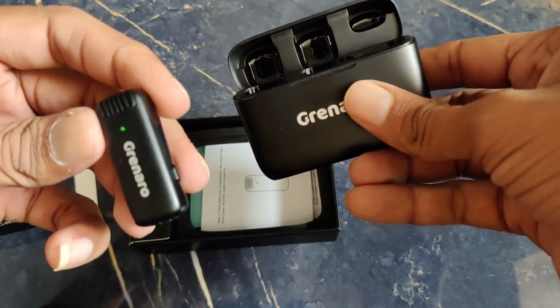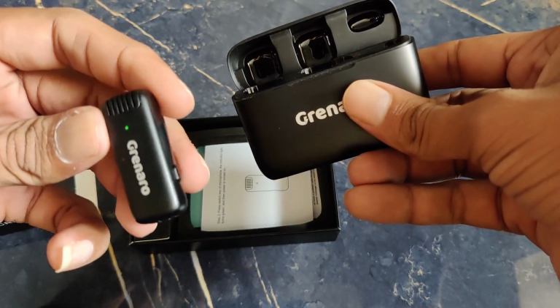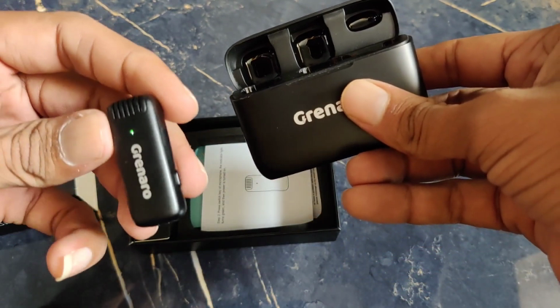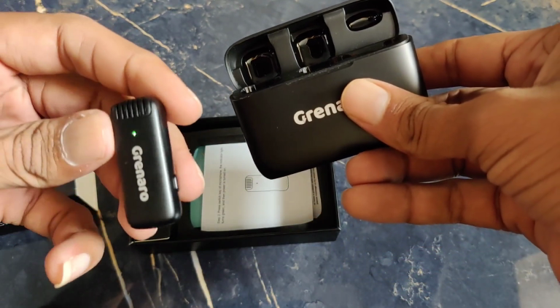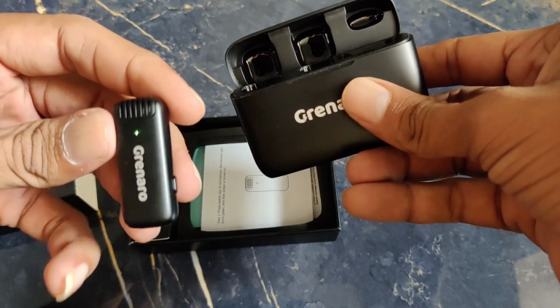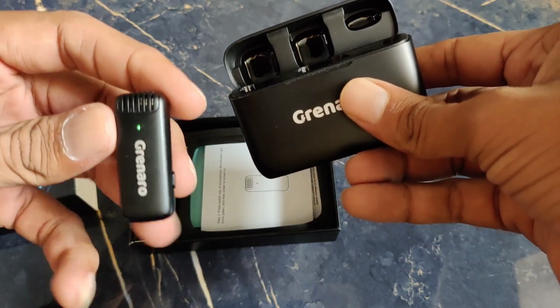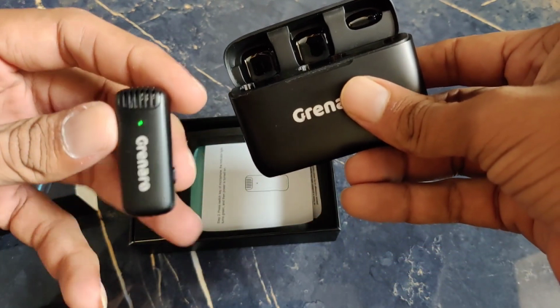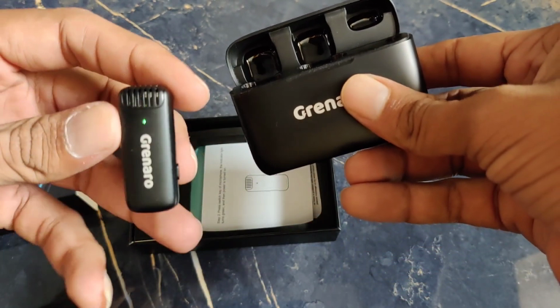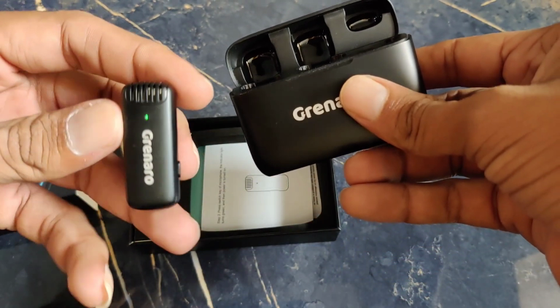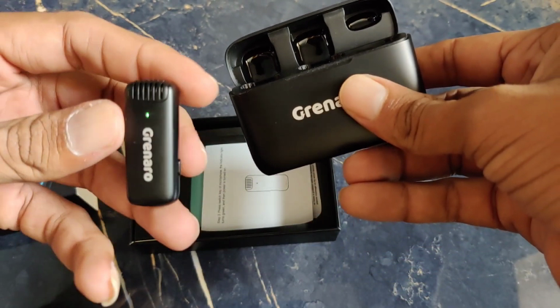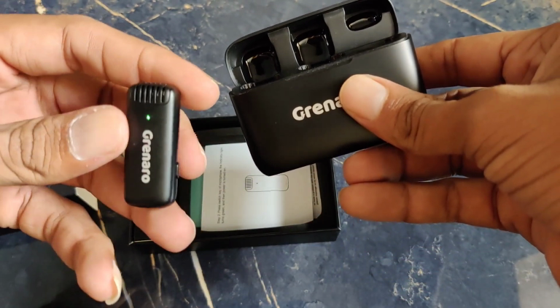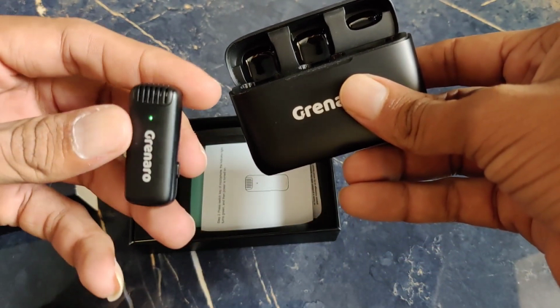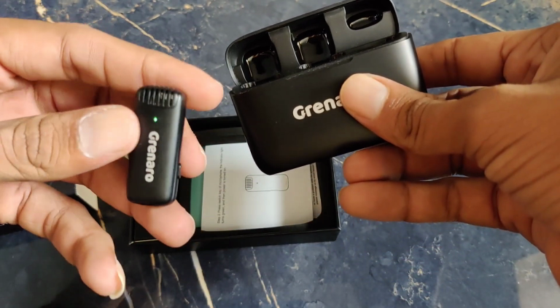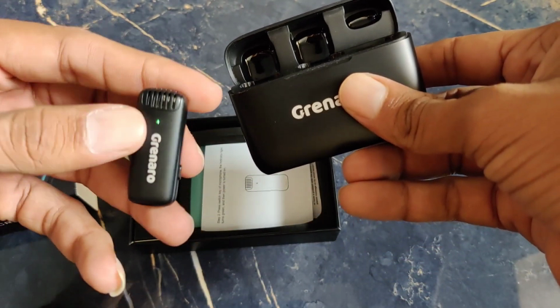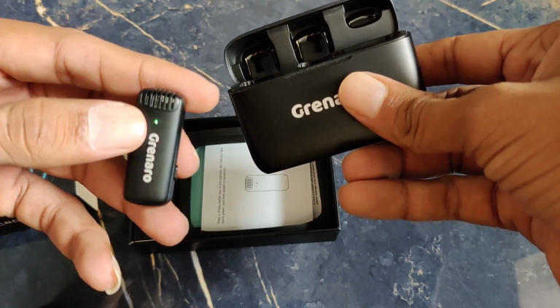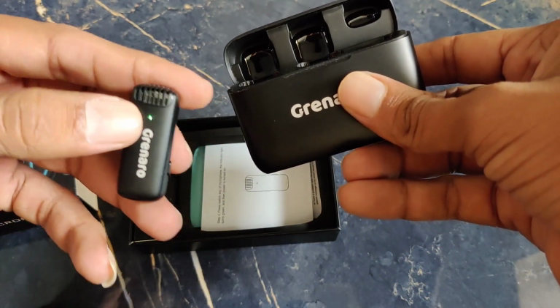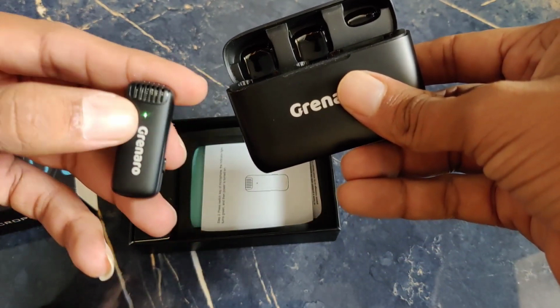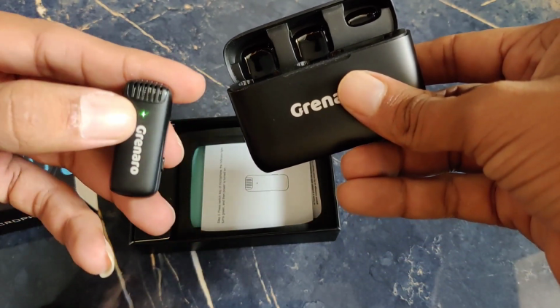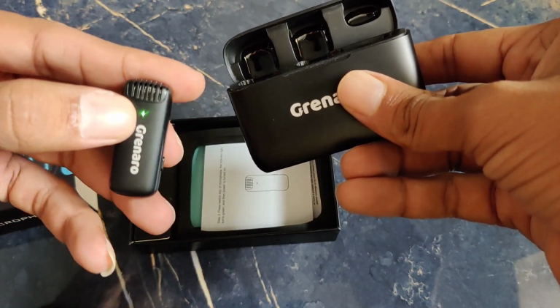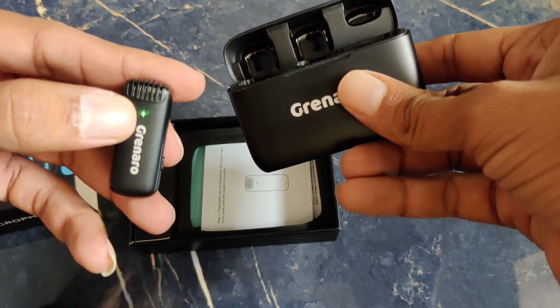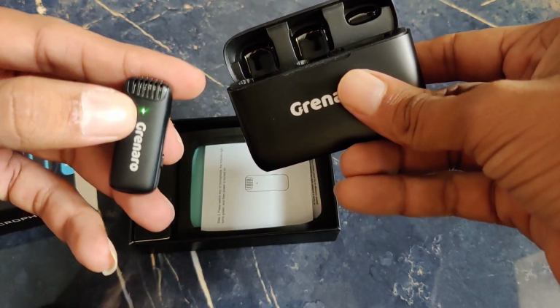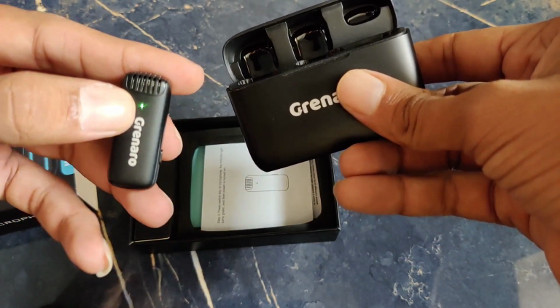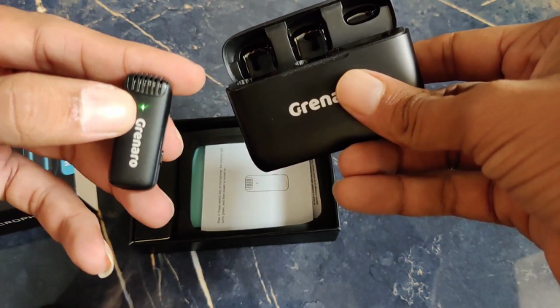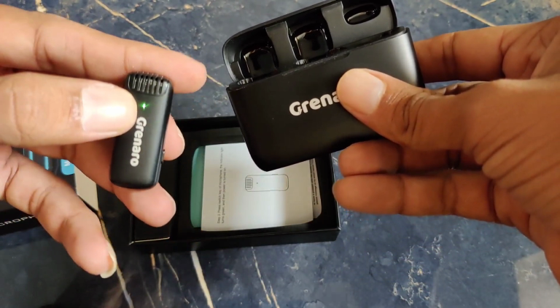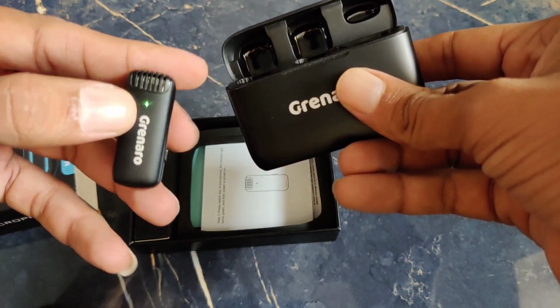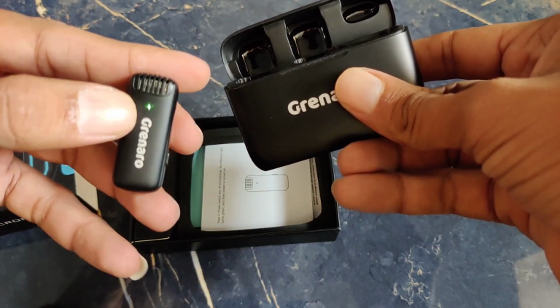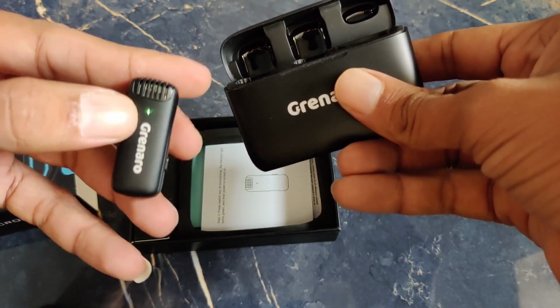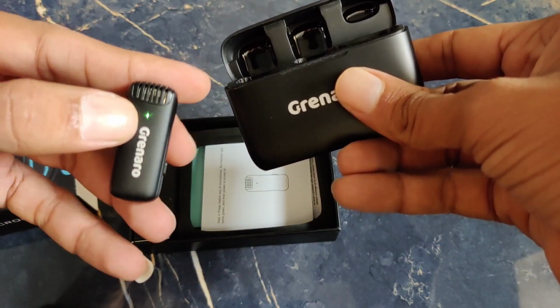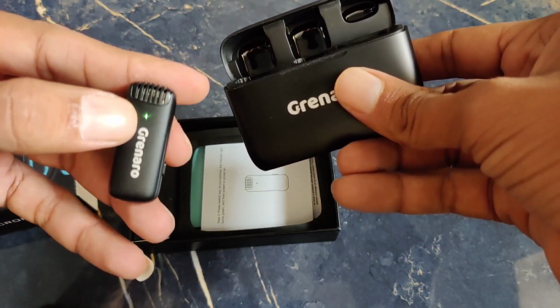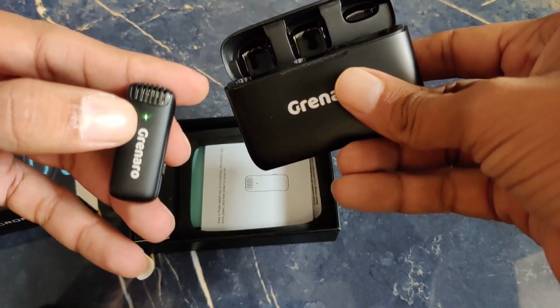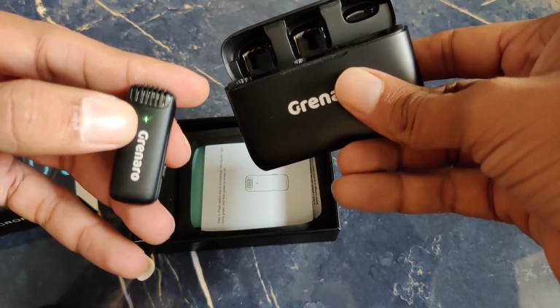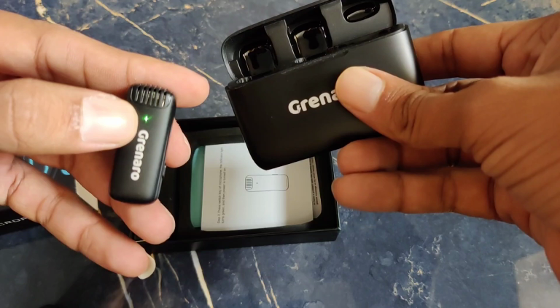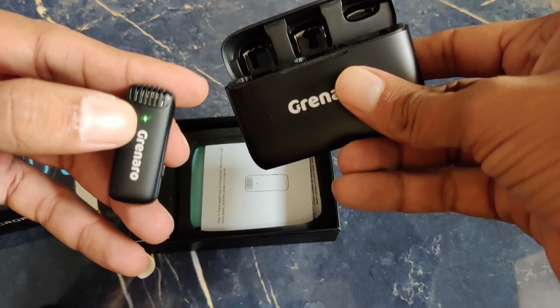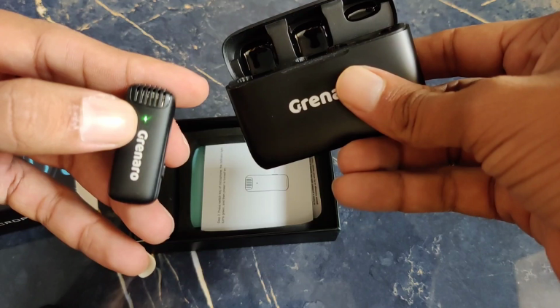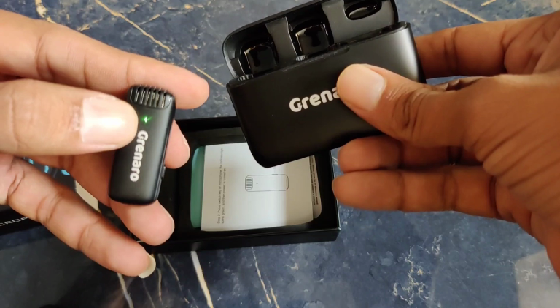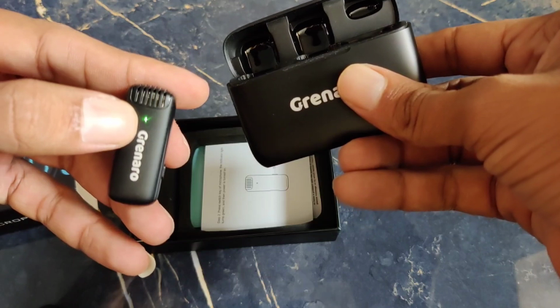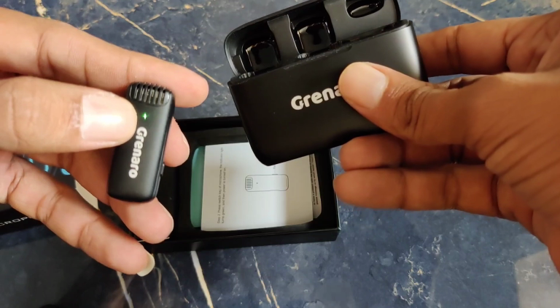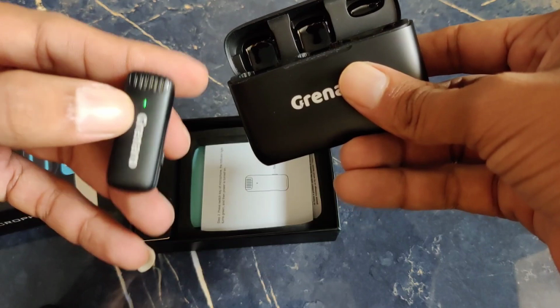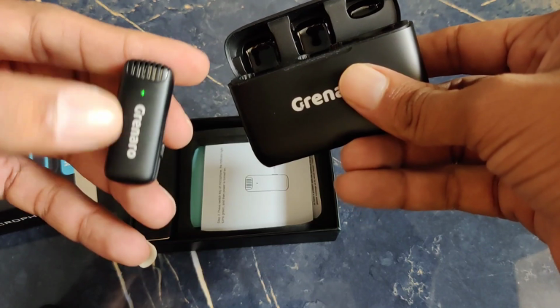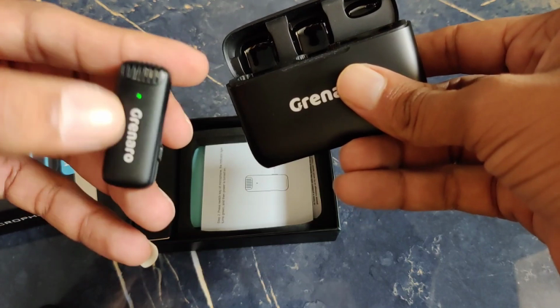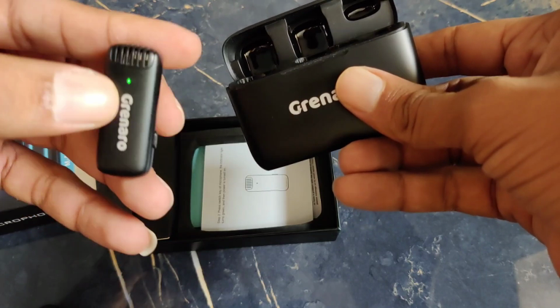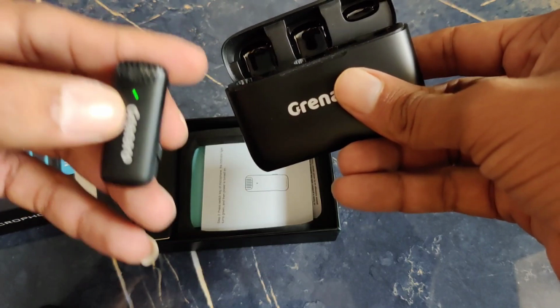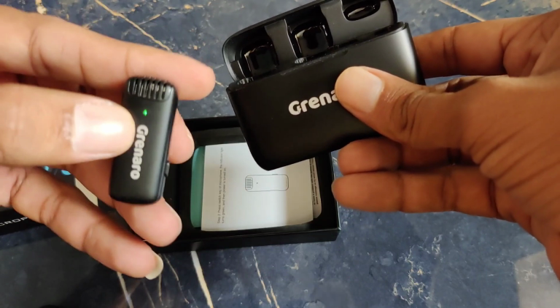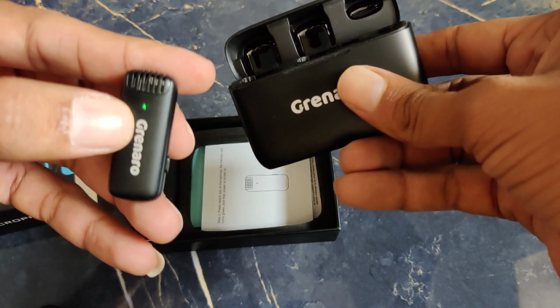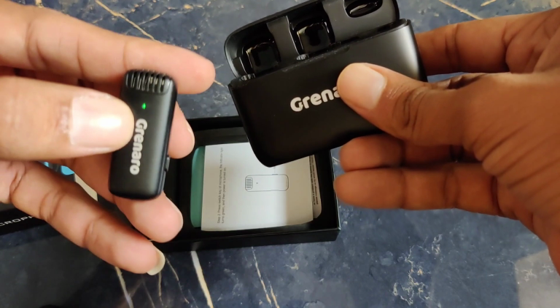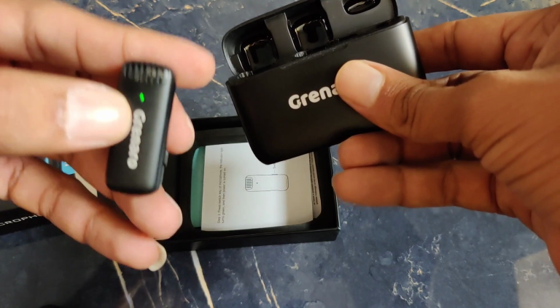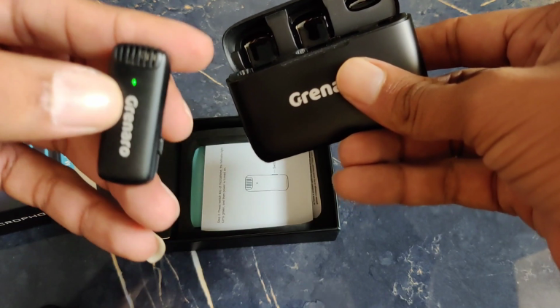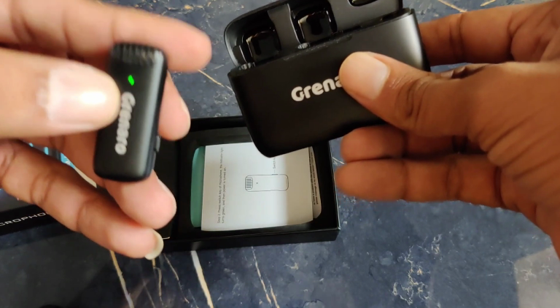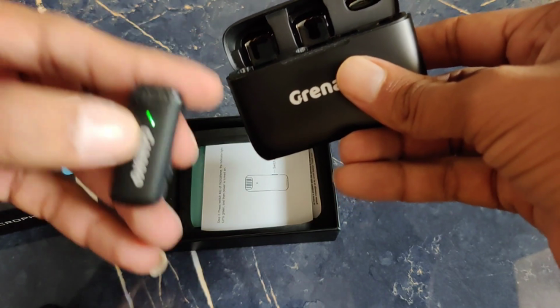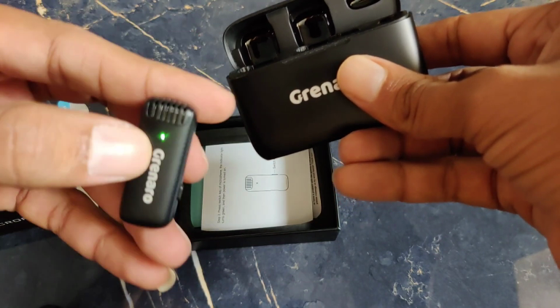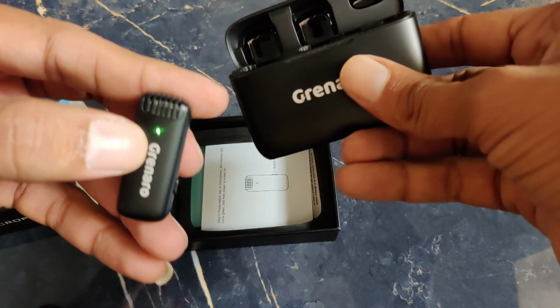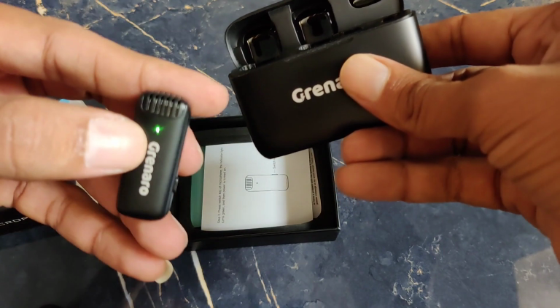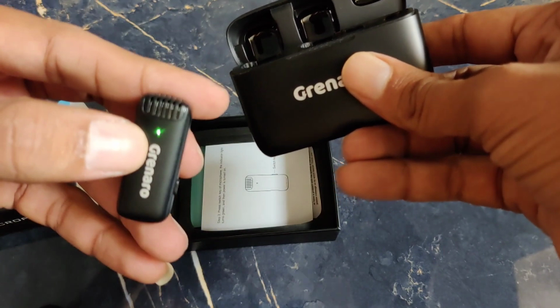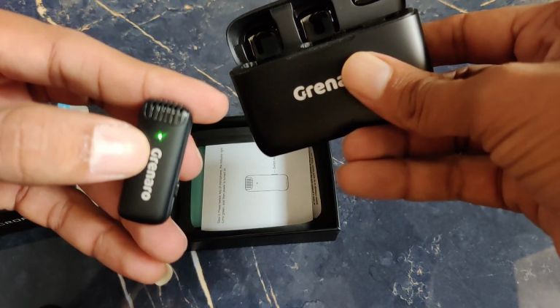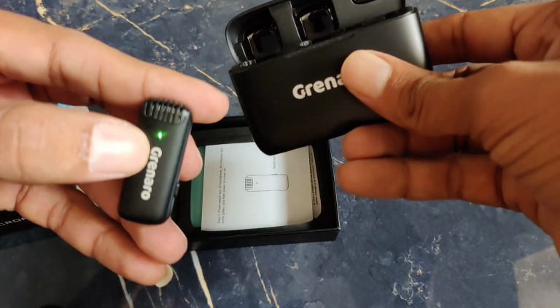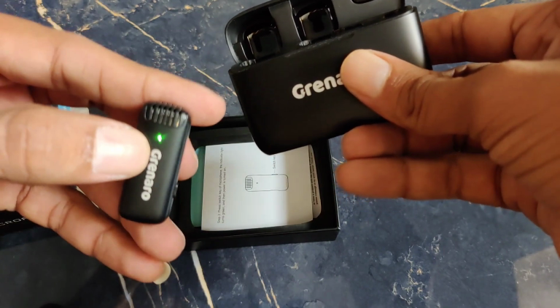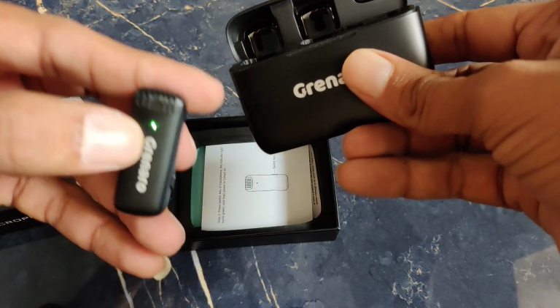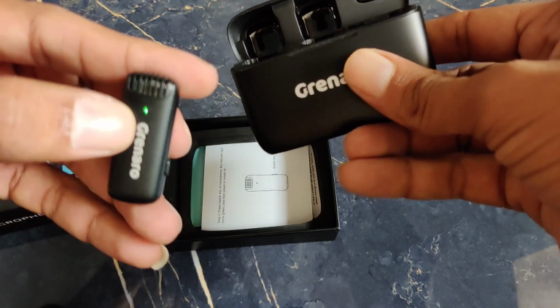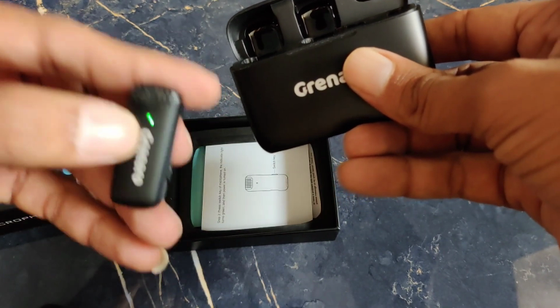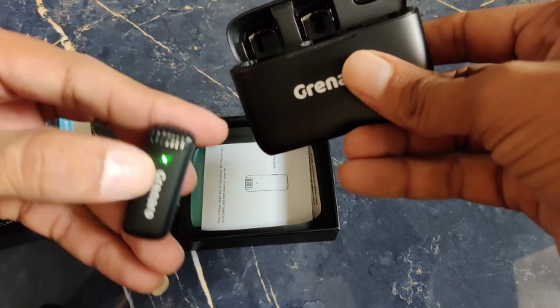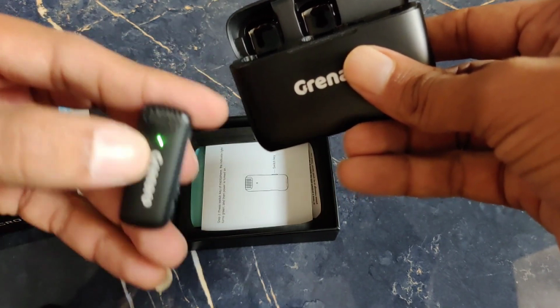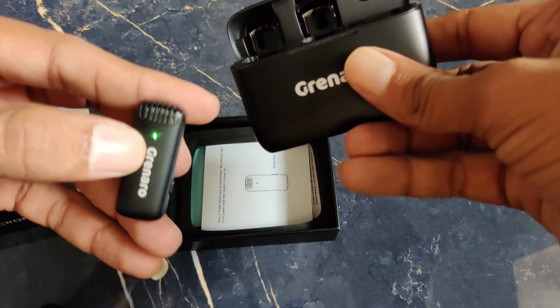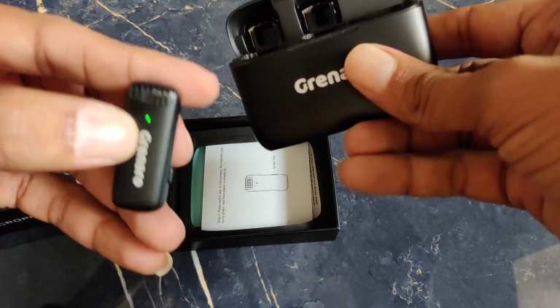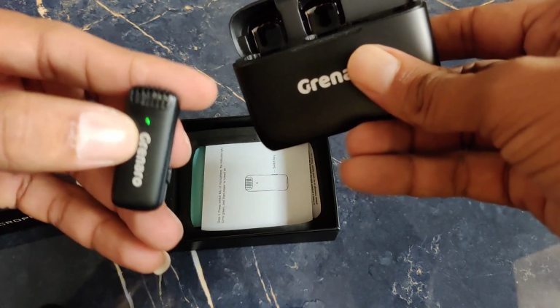It's full charging and it's green. It's automatic to connect within seconds.